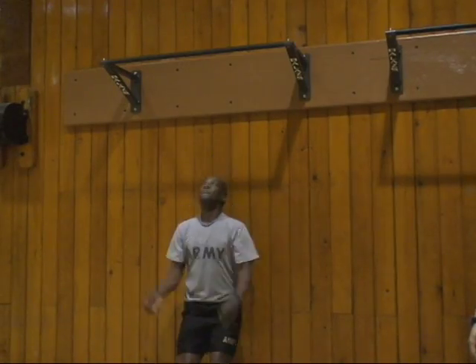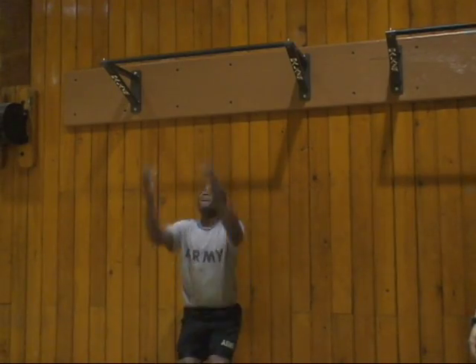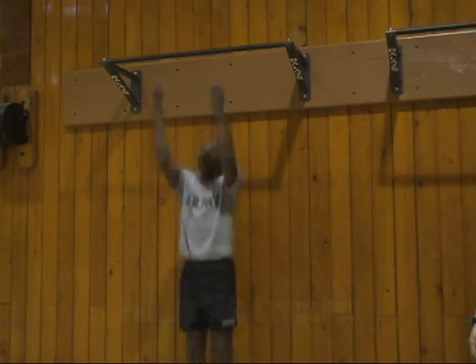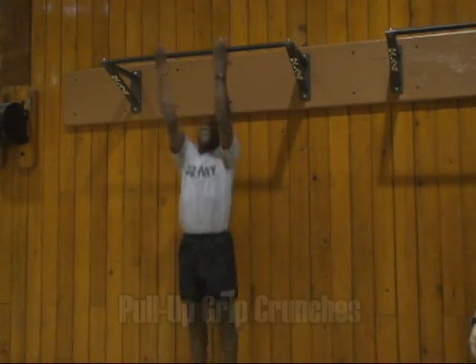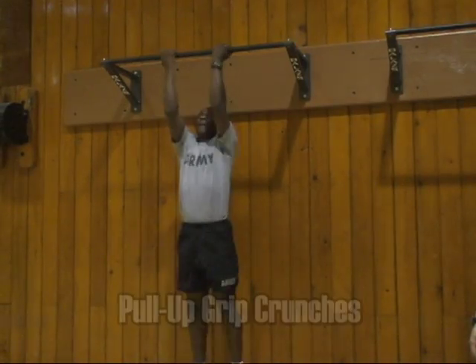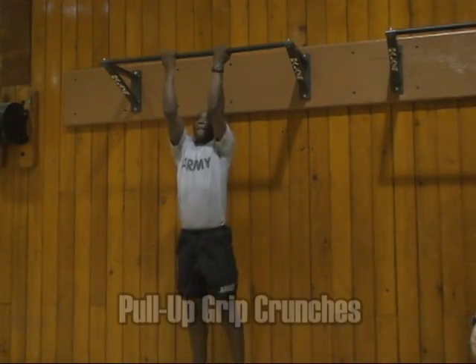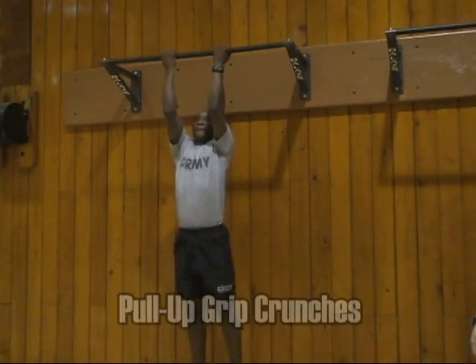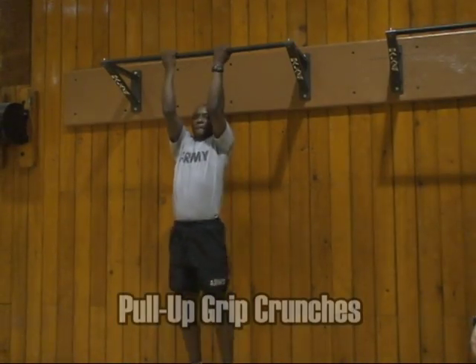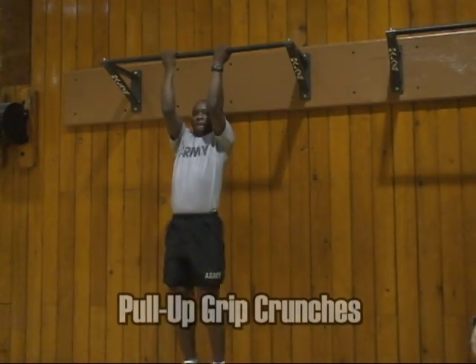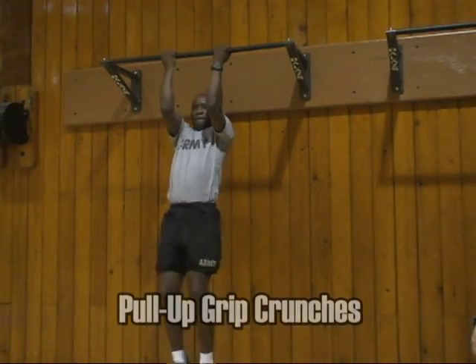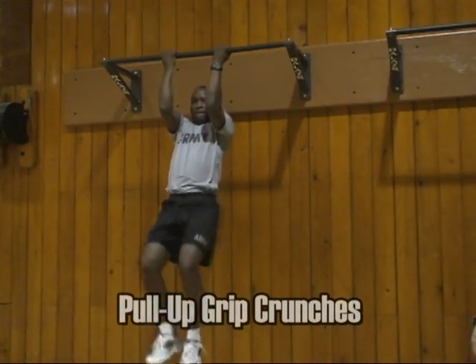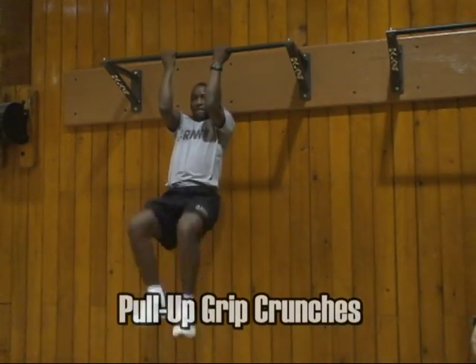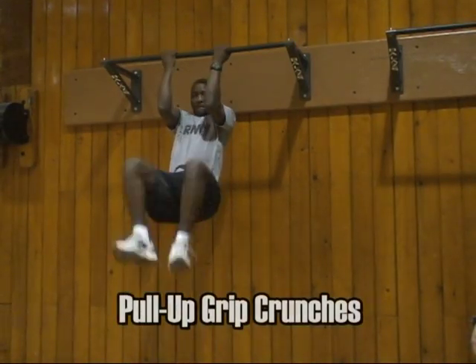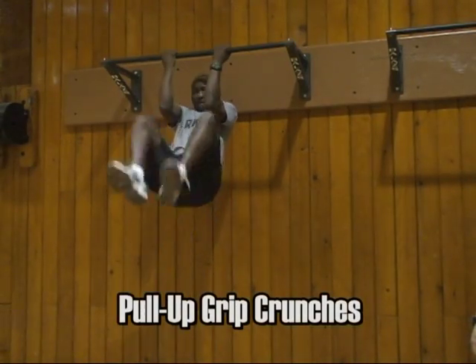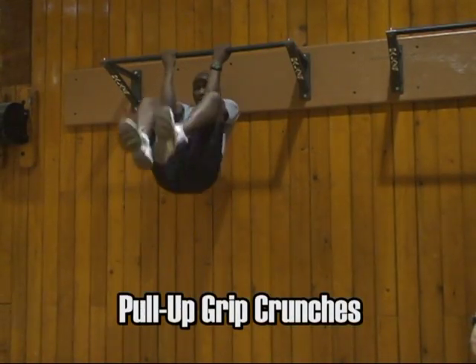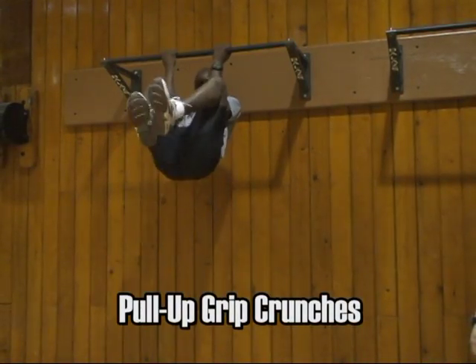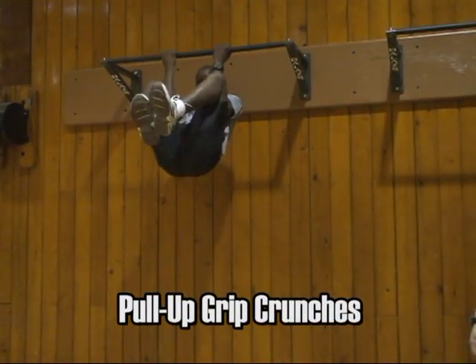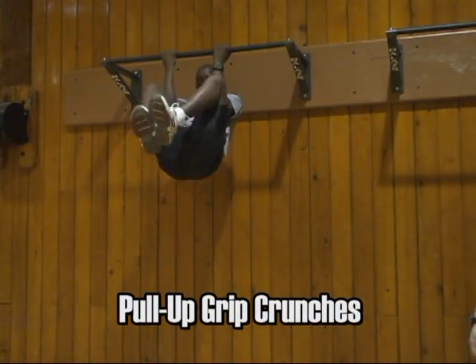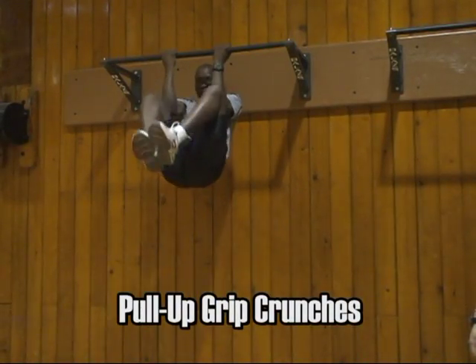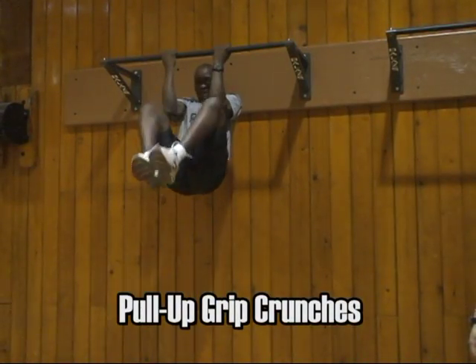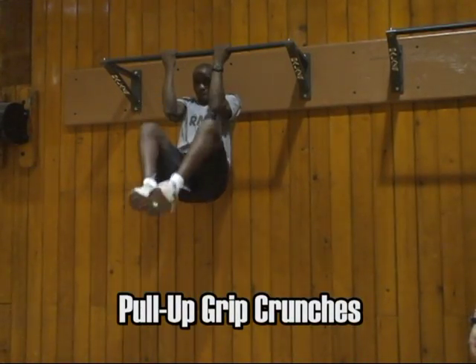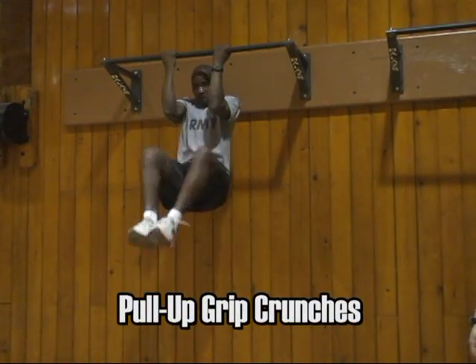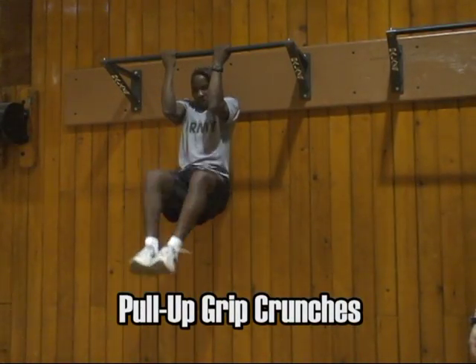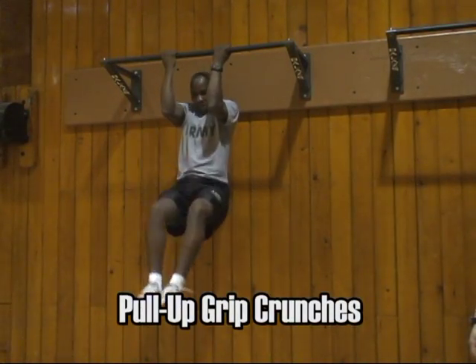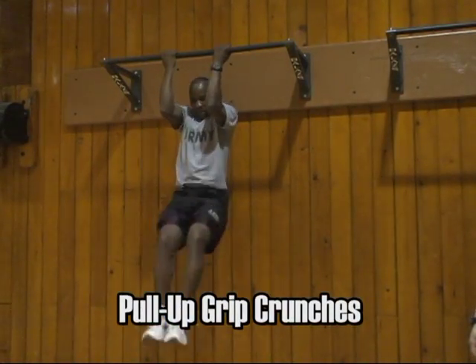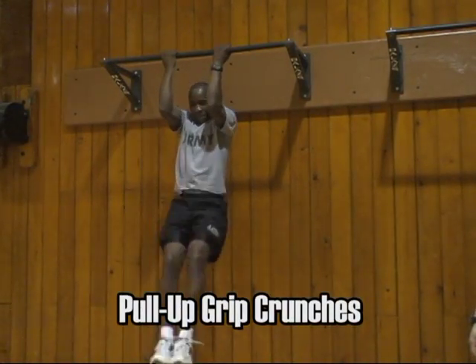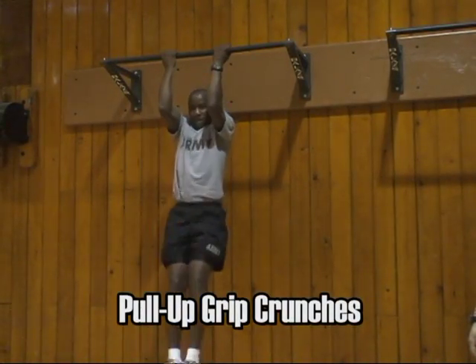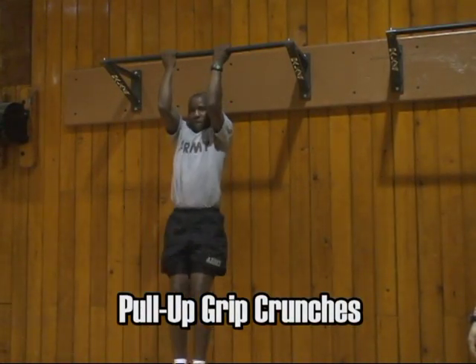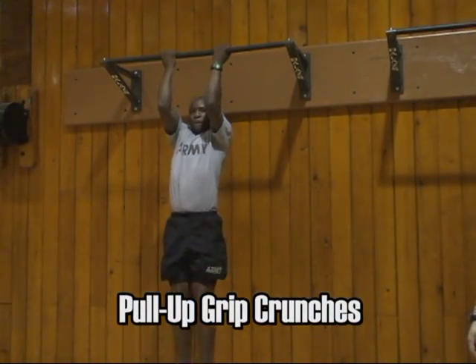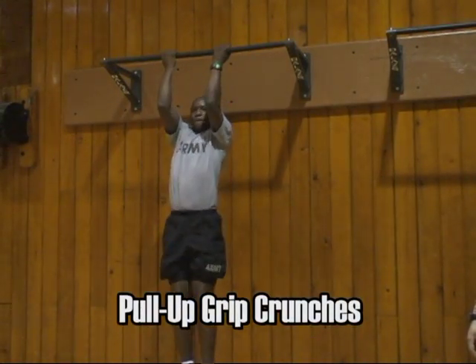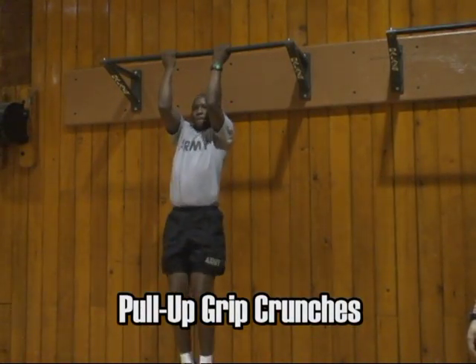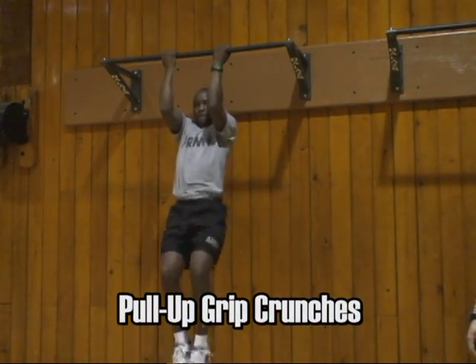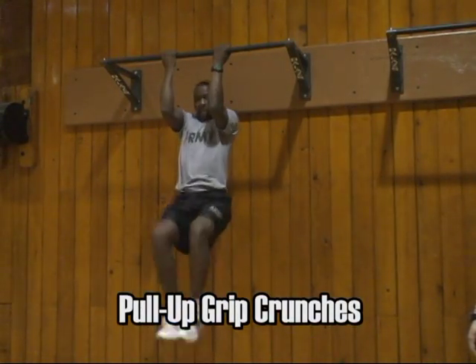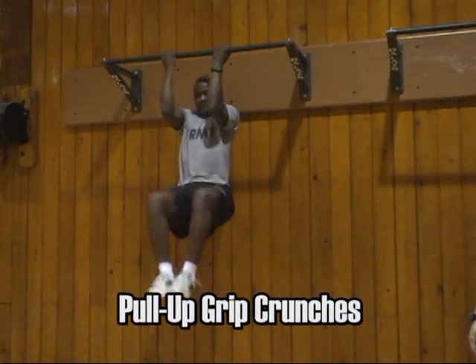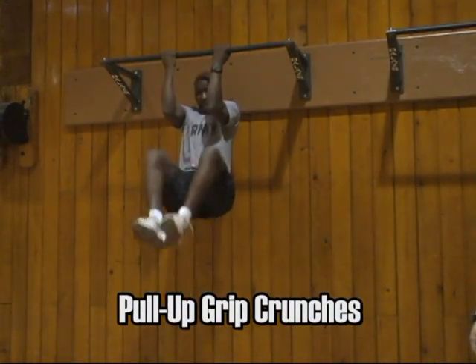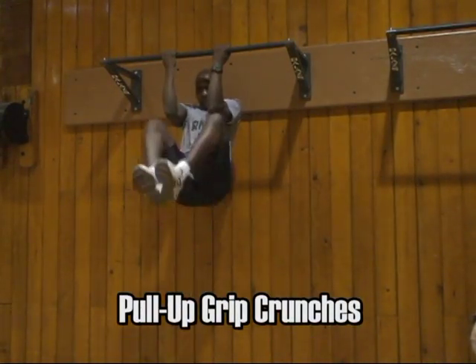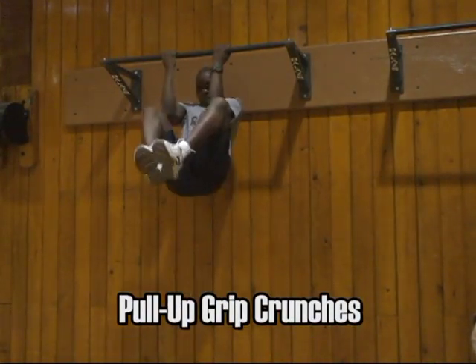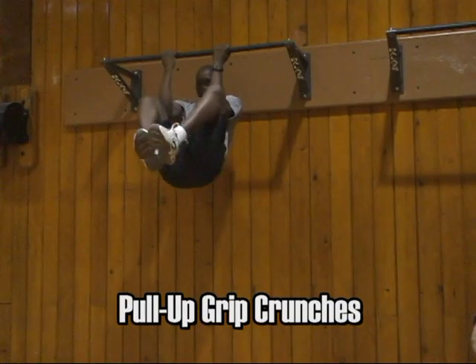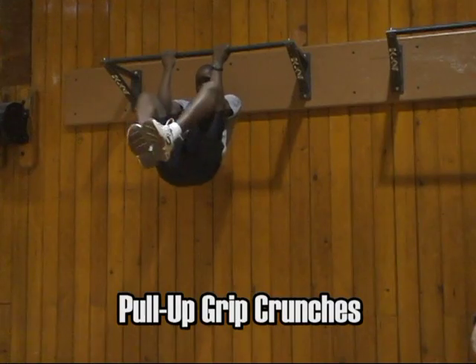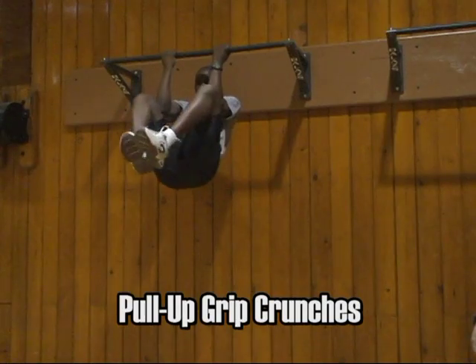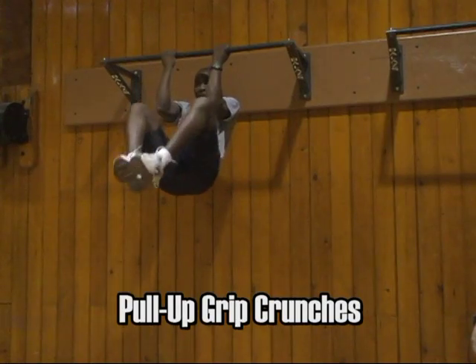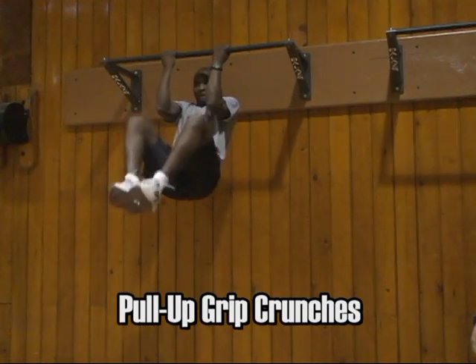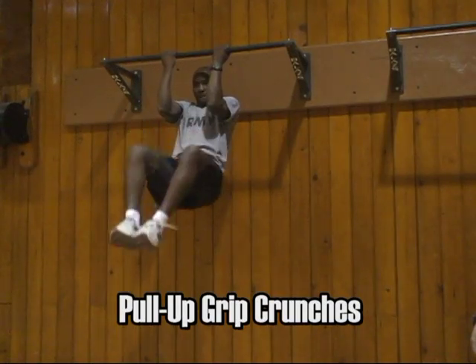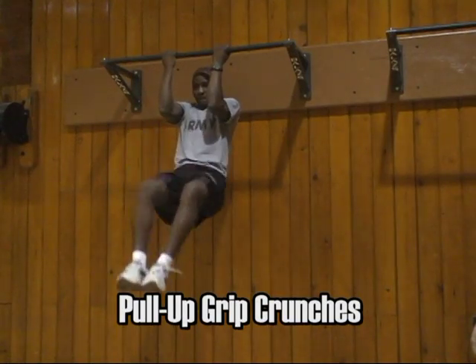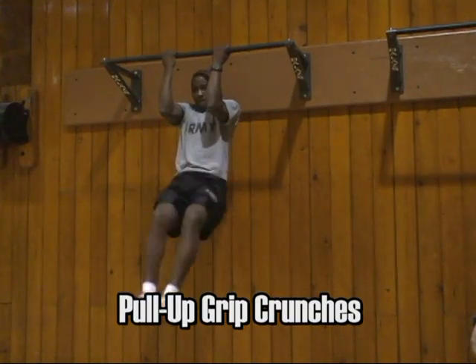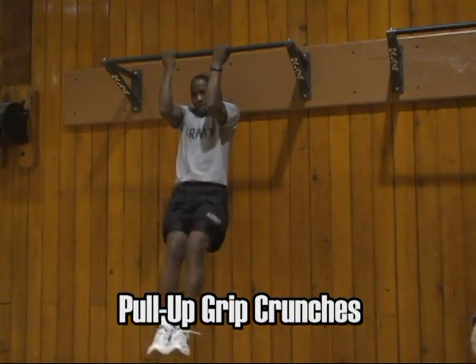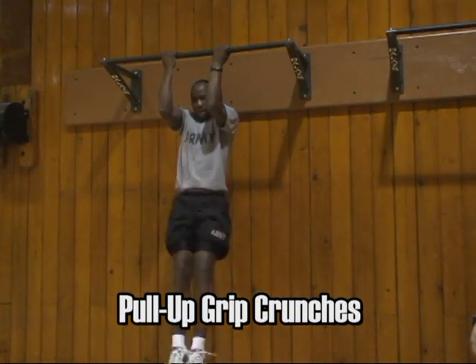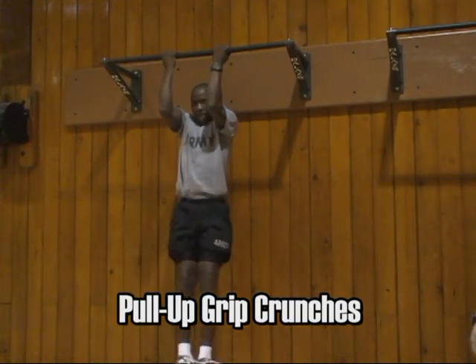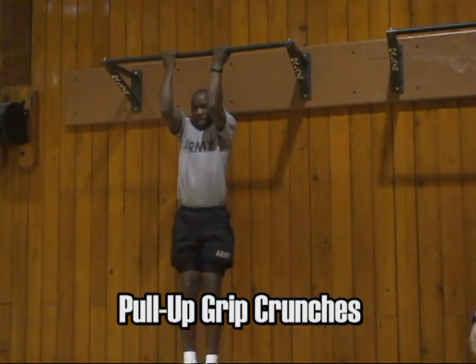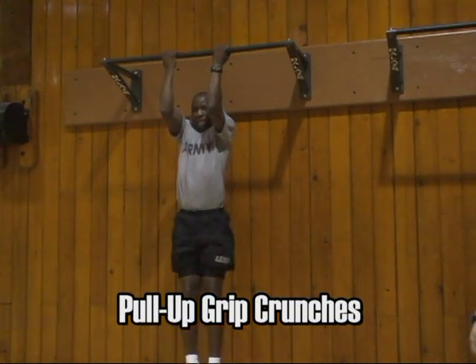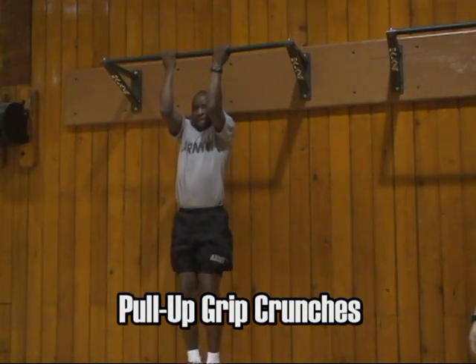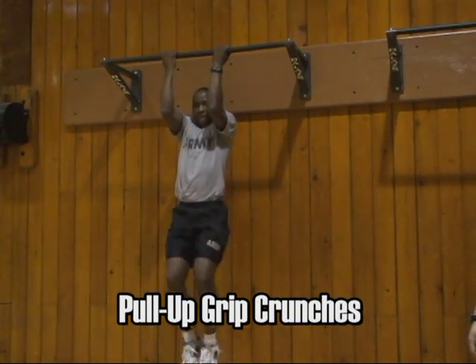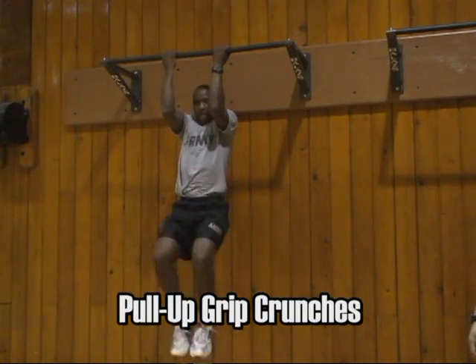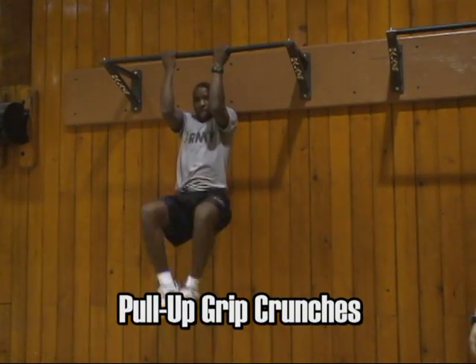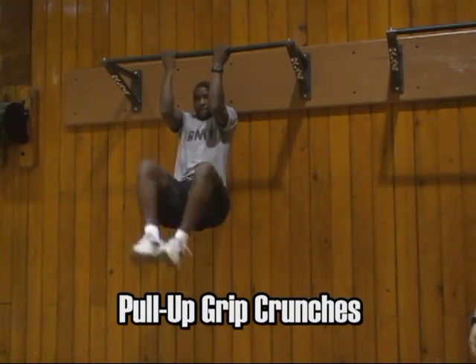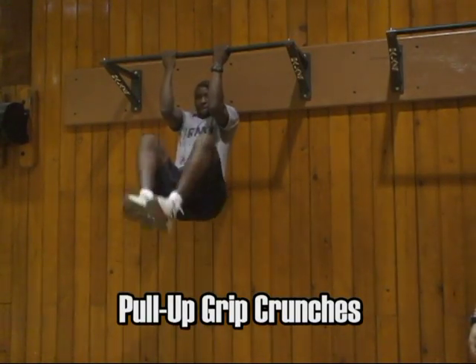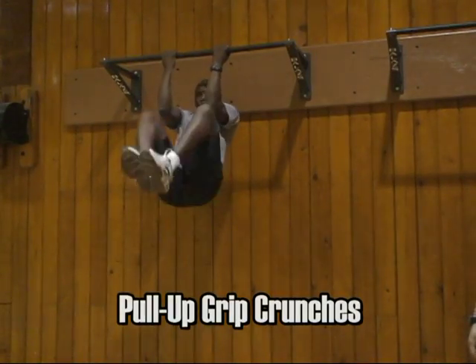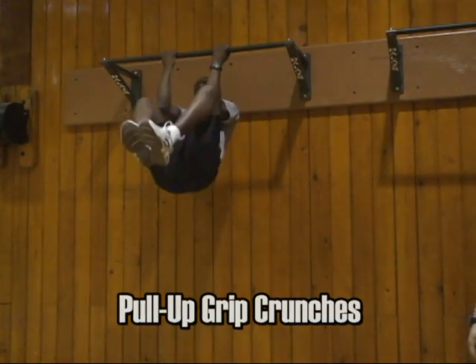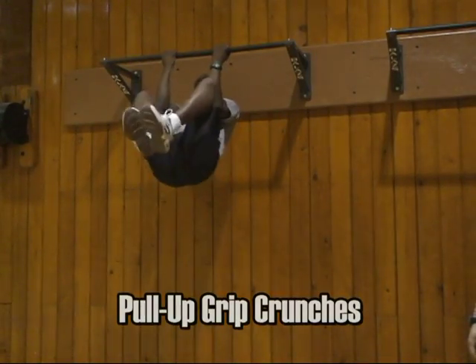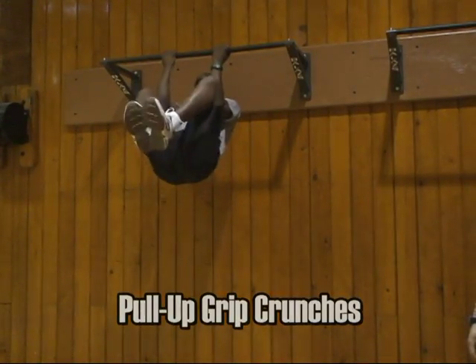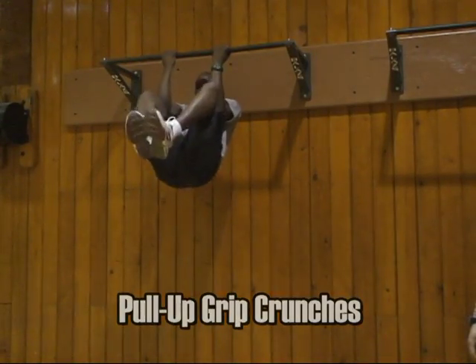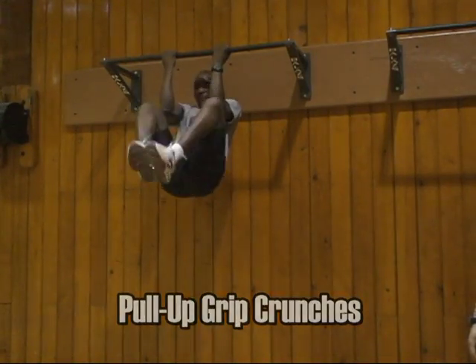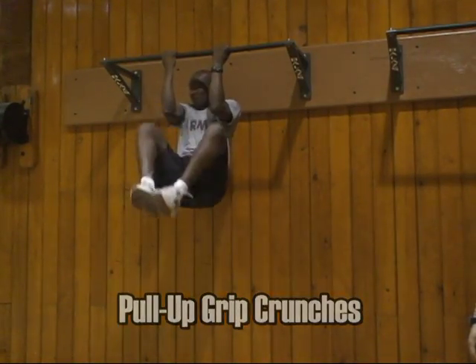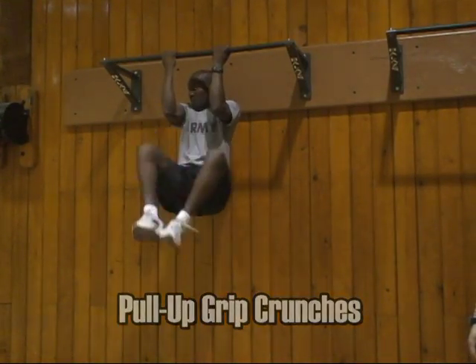The pull-up grip crunches are performed as shown. You want to maintain a 90-degree bend in your elbows.